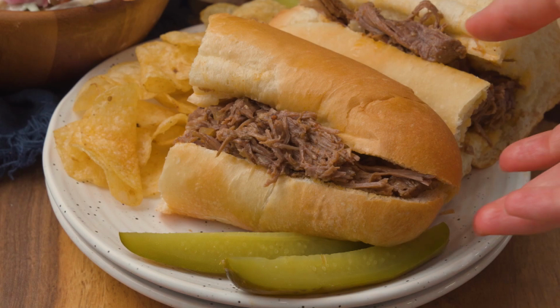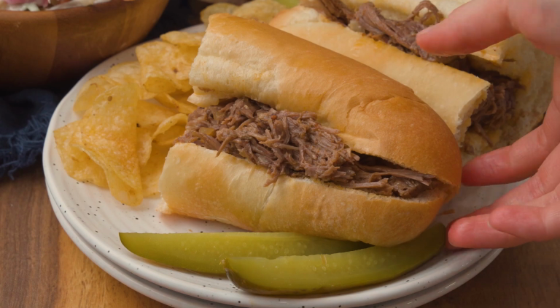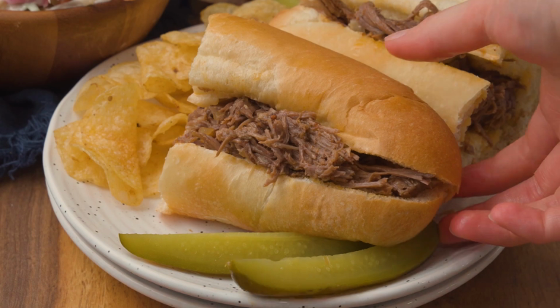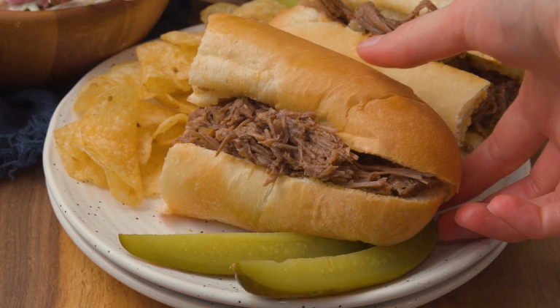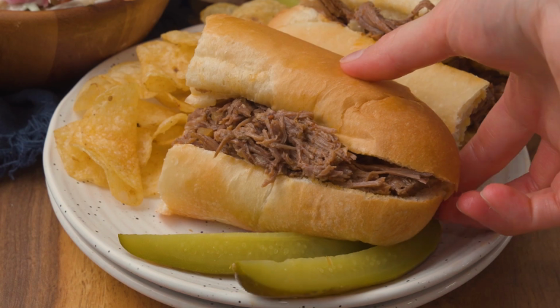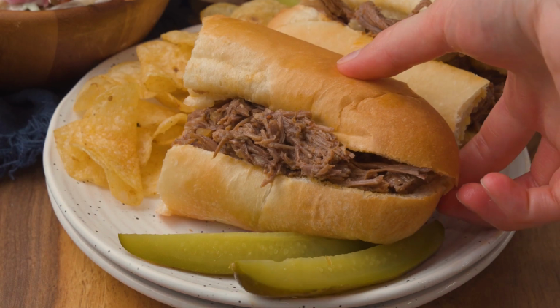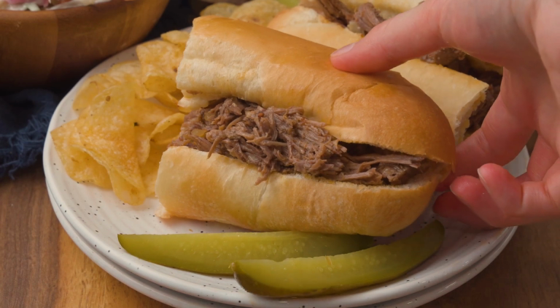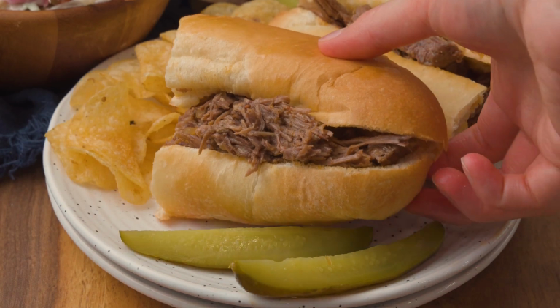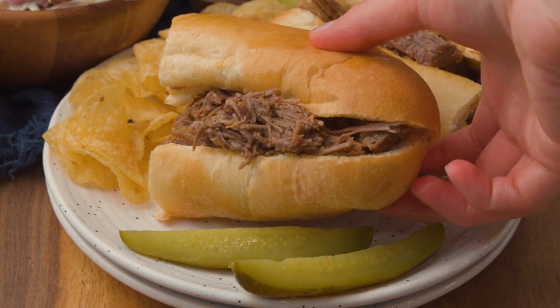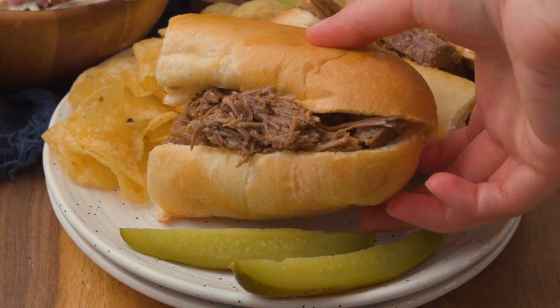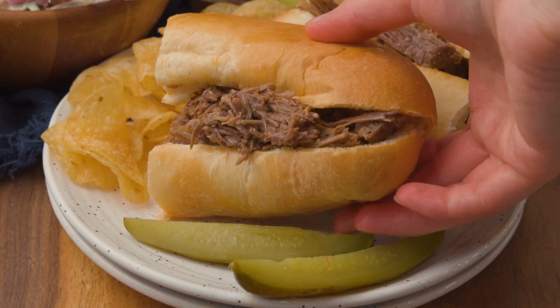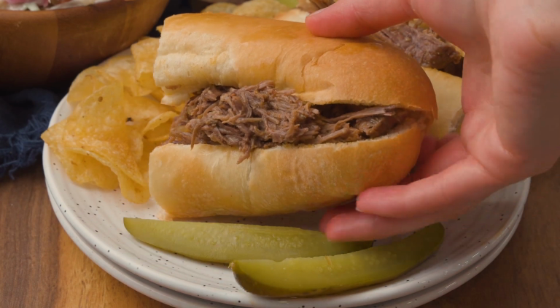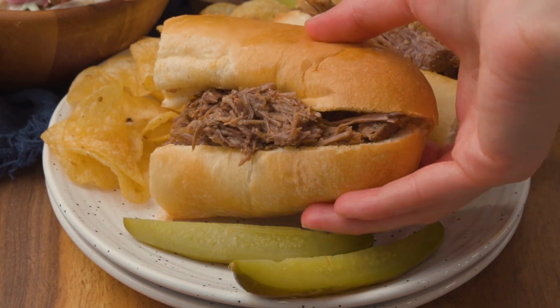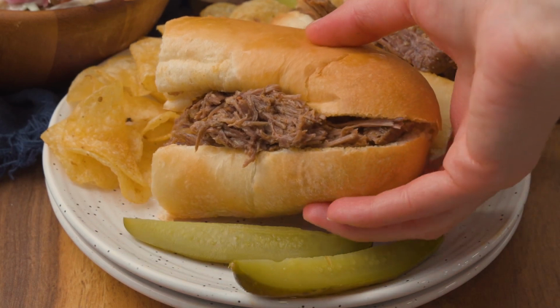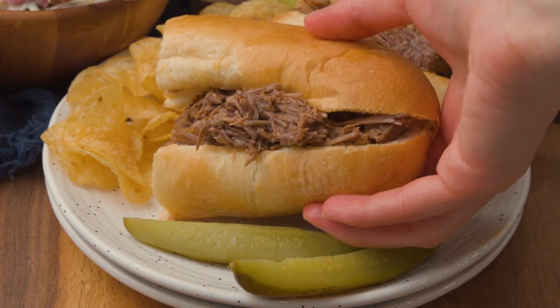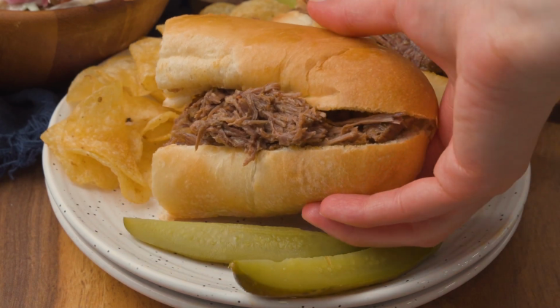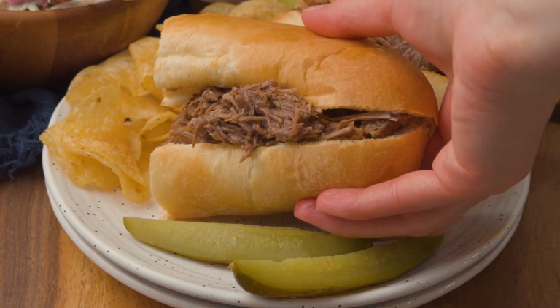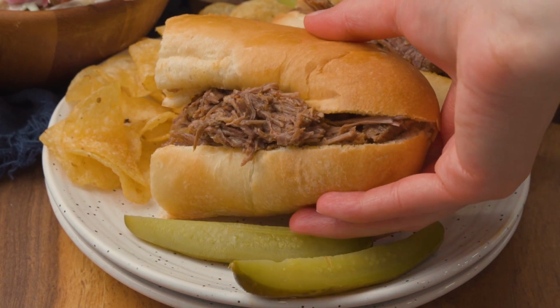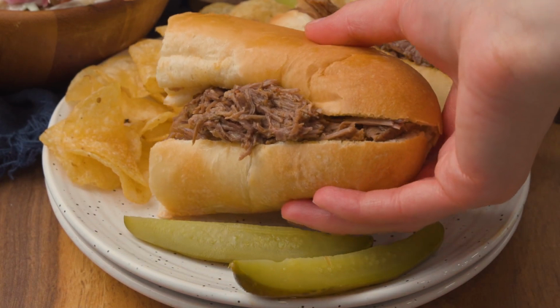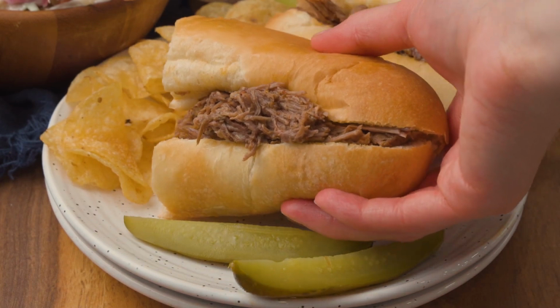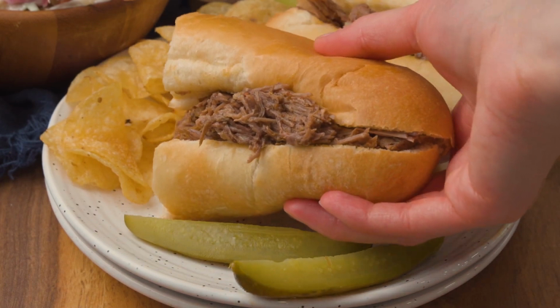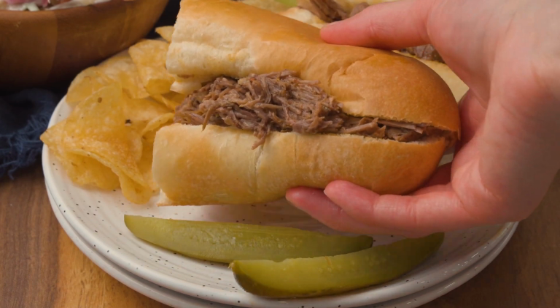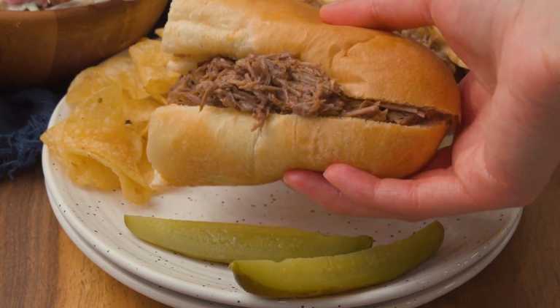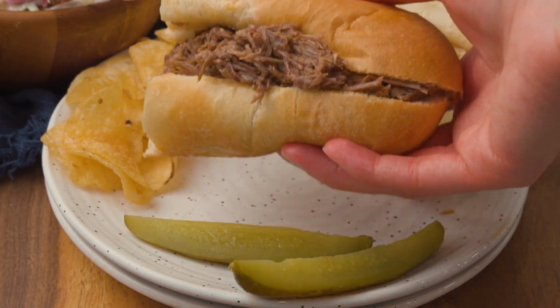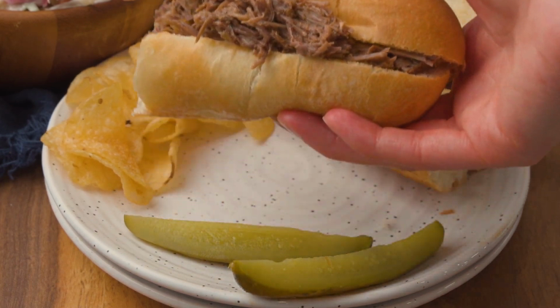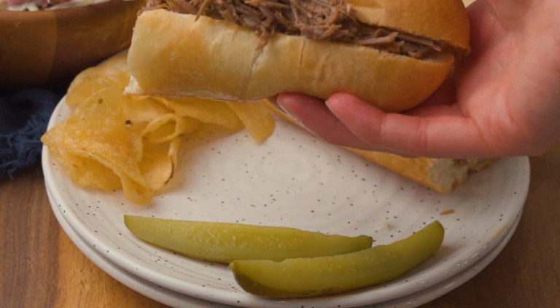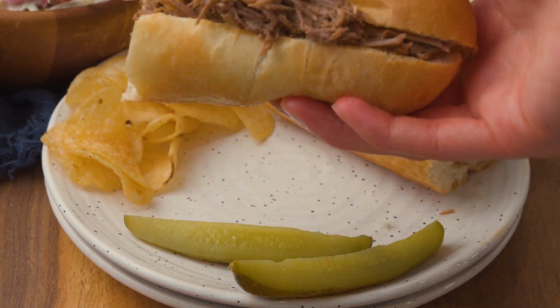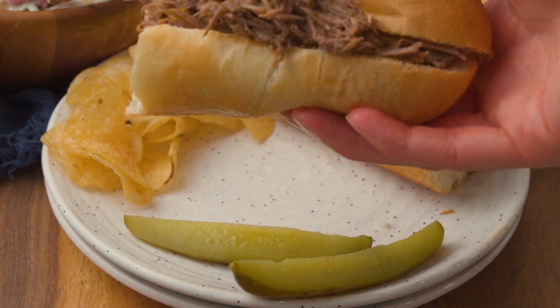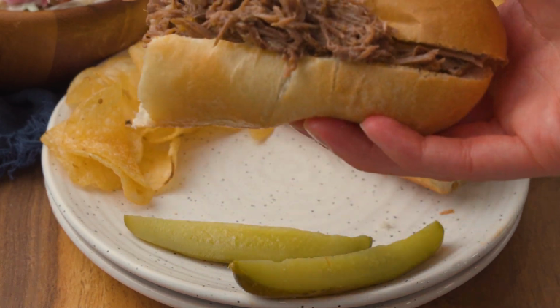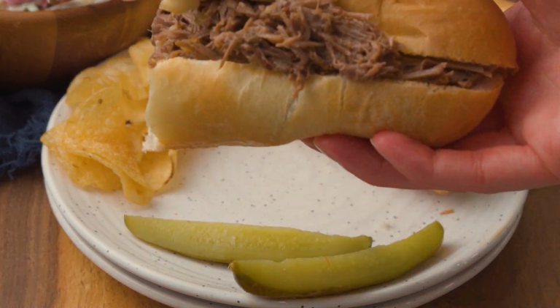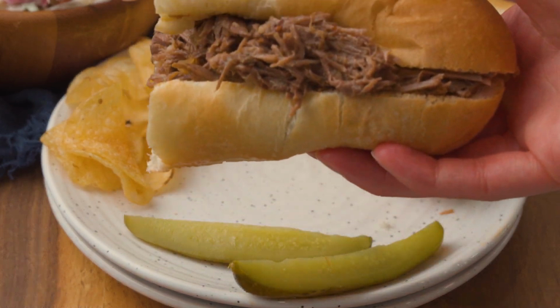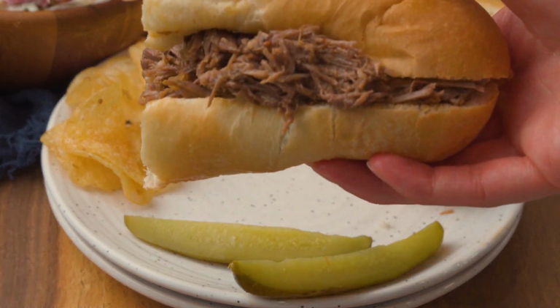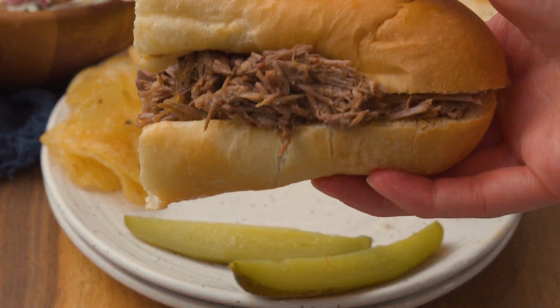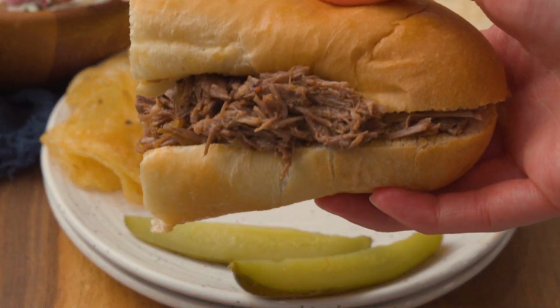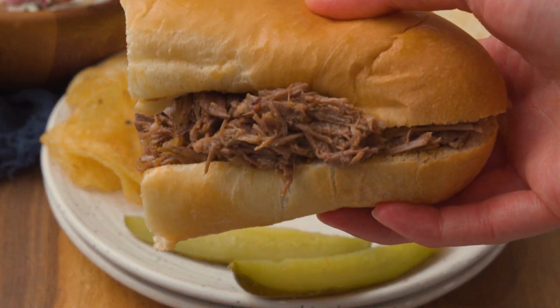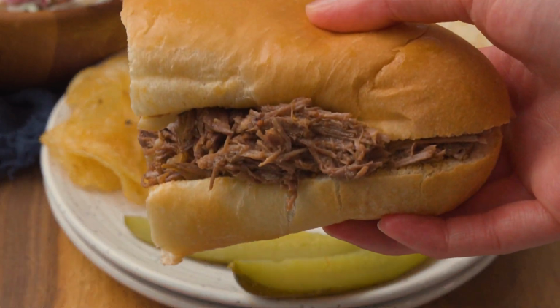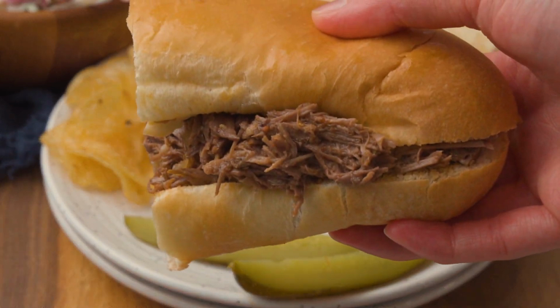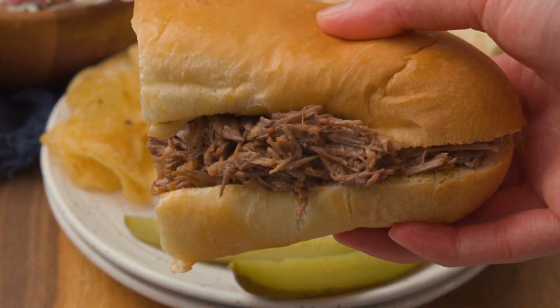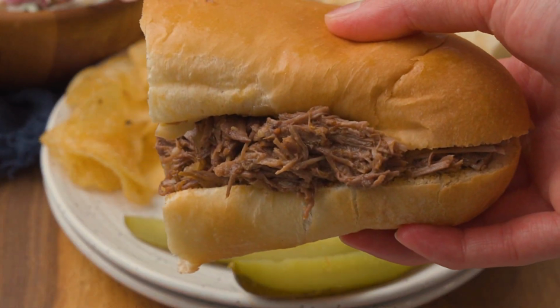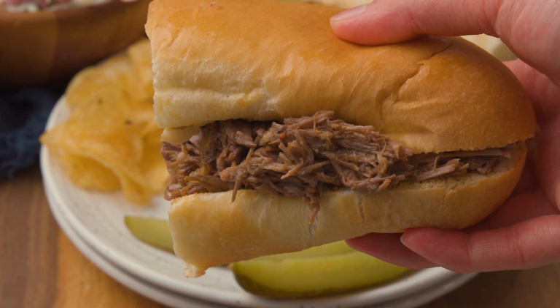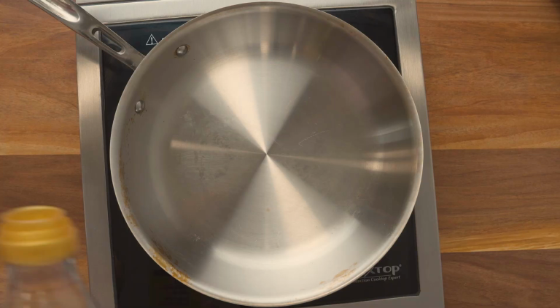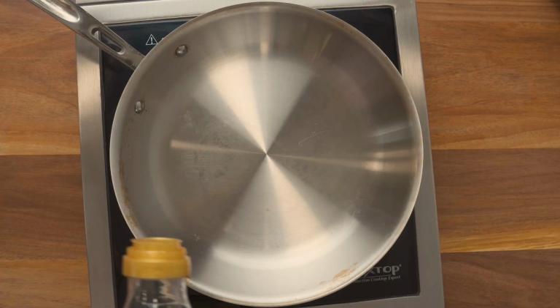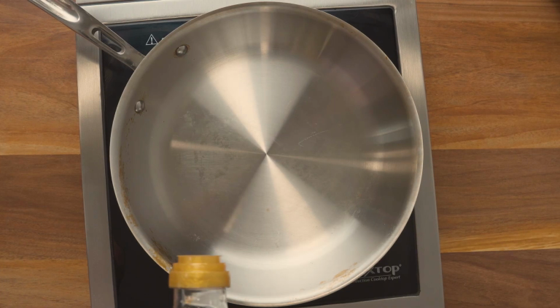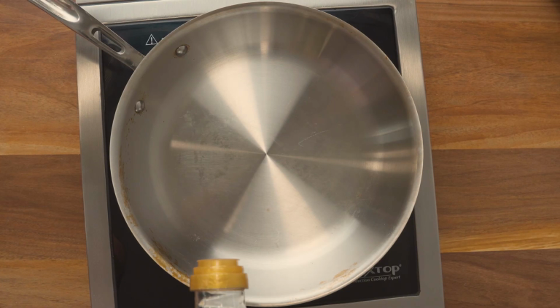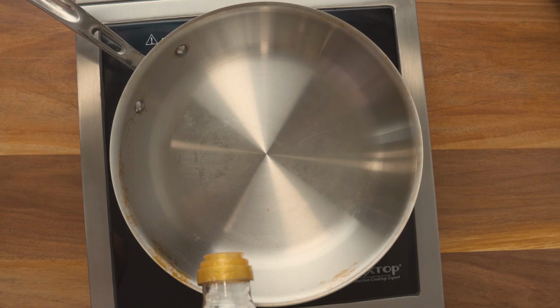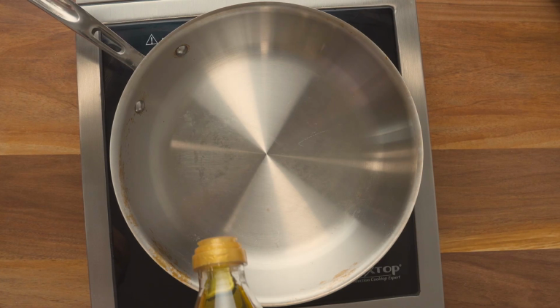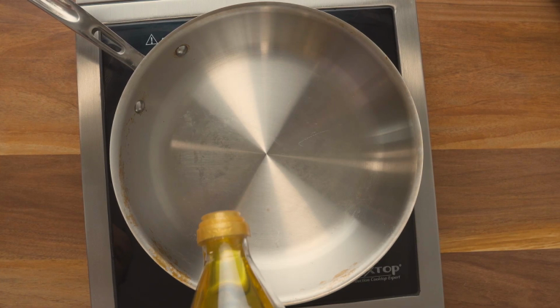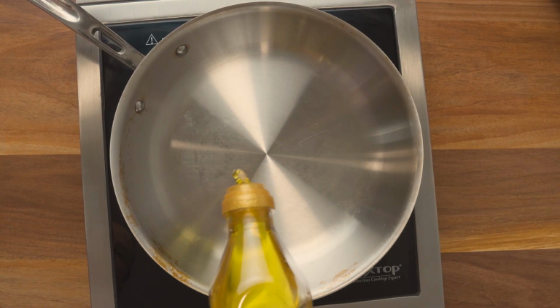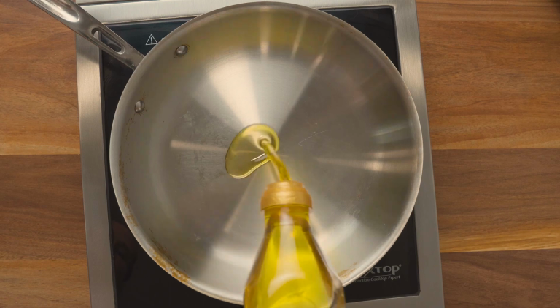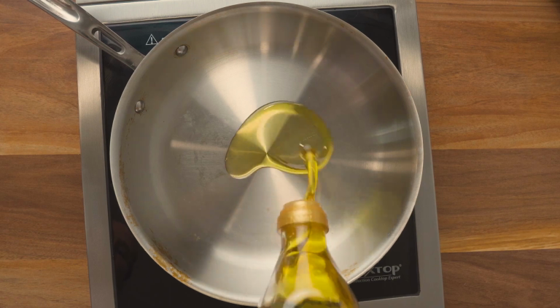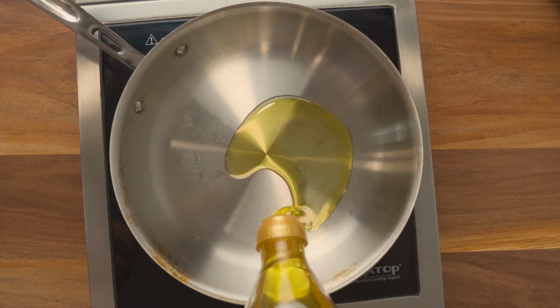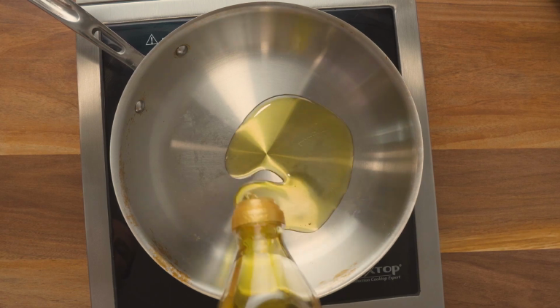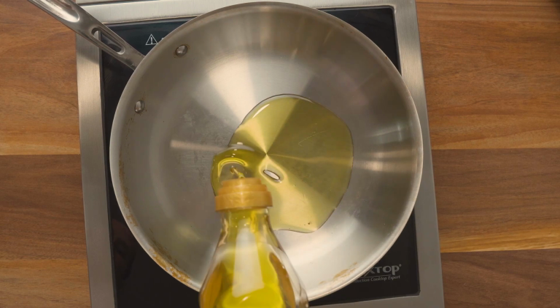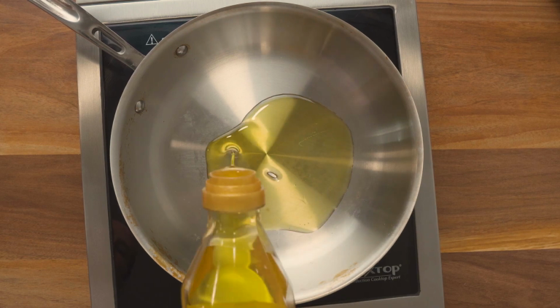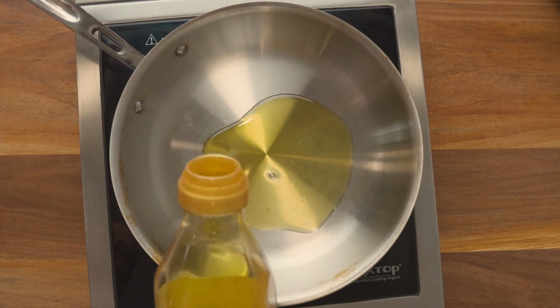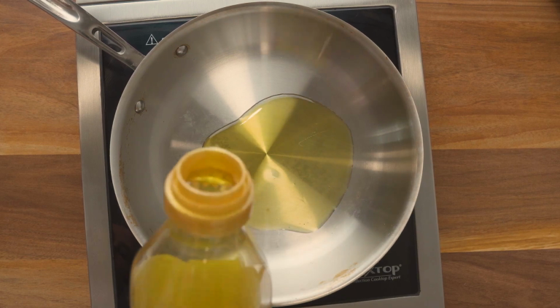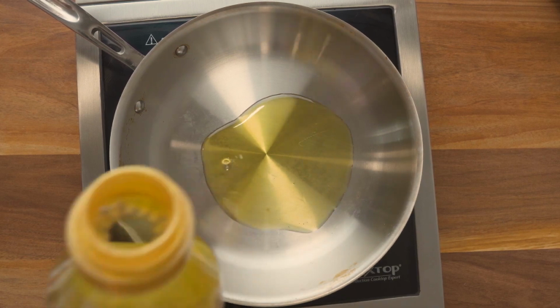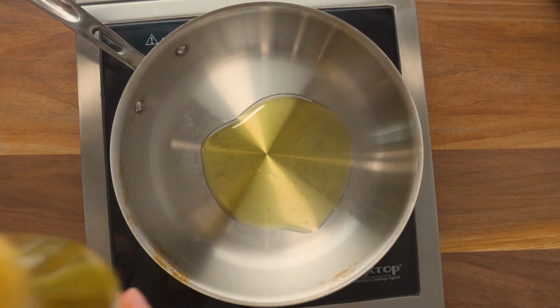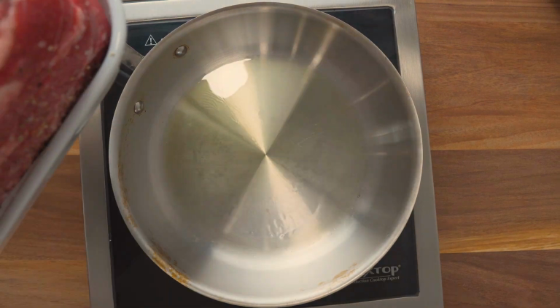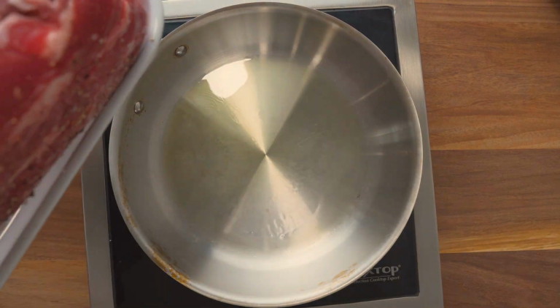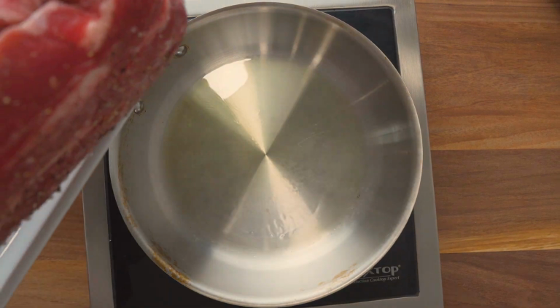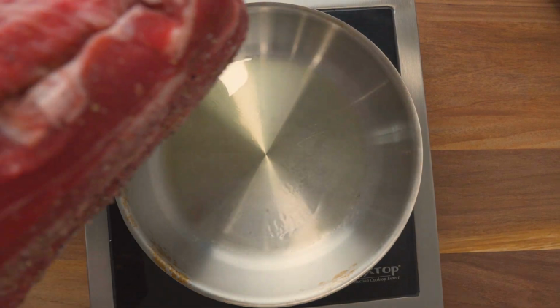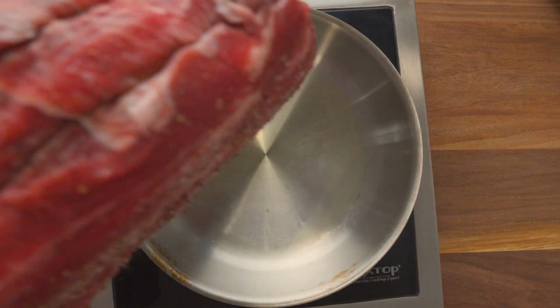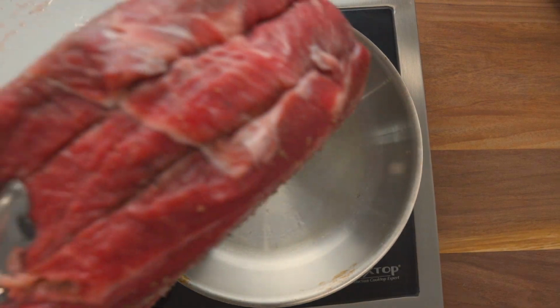Crock-Pot barbecue beef is so delicious, wholesome, and super easy to make. Here's how to do it.